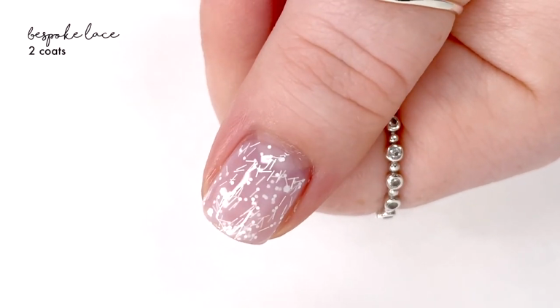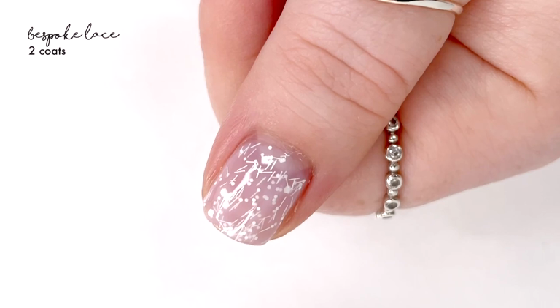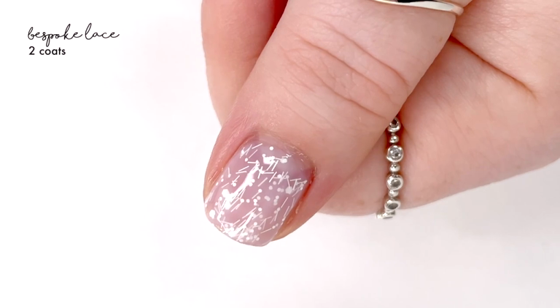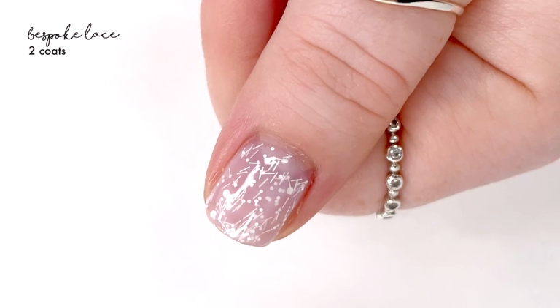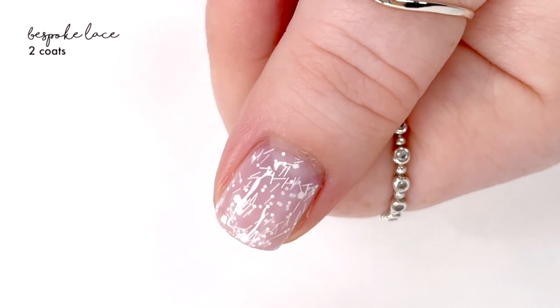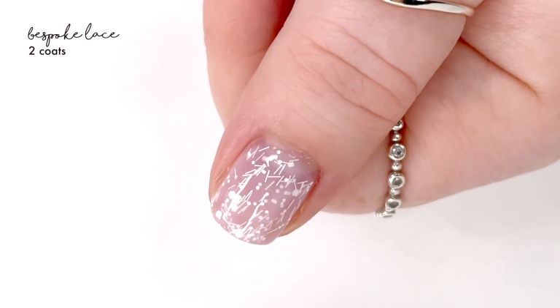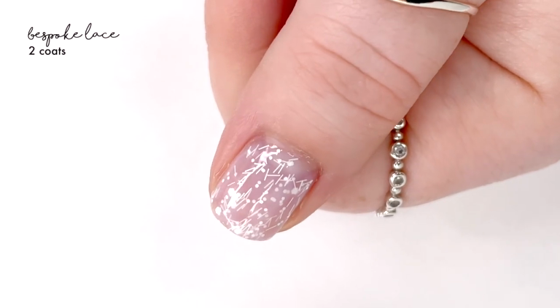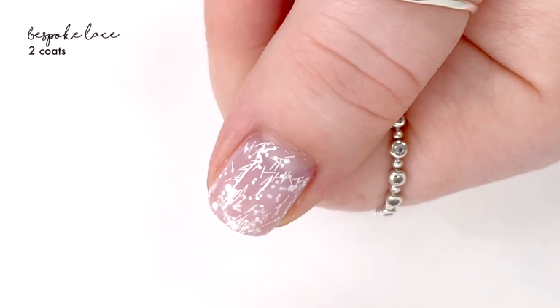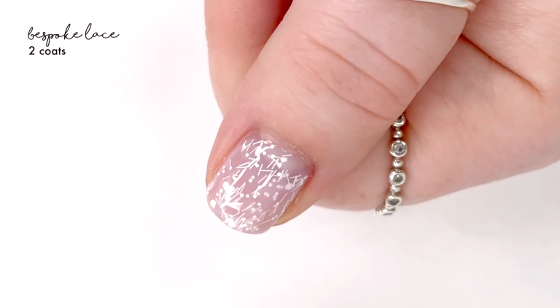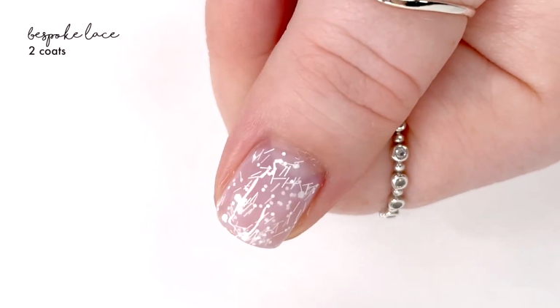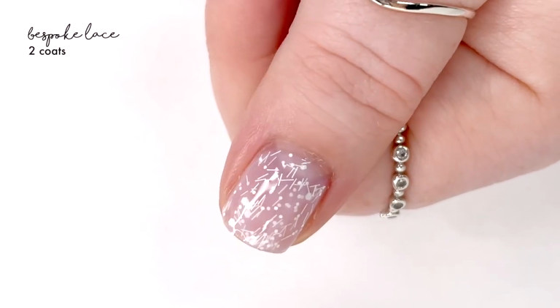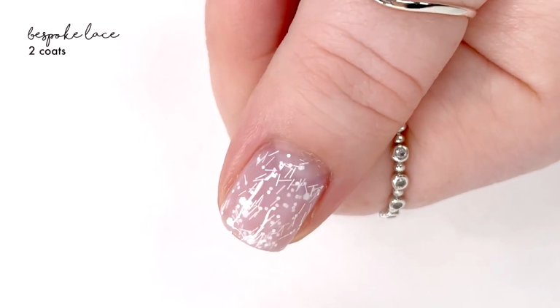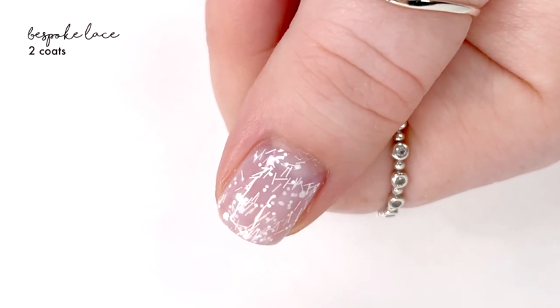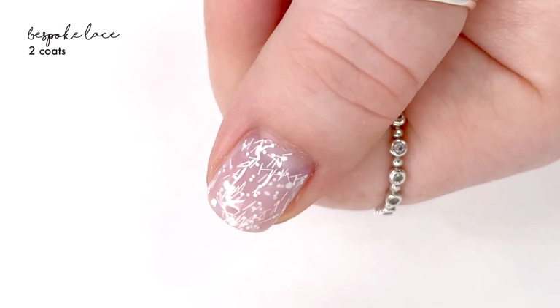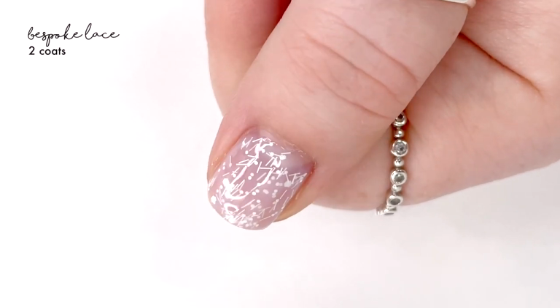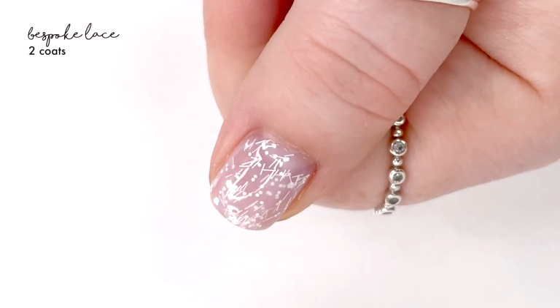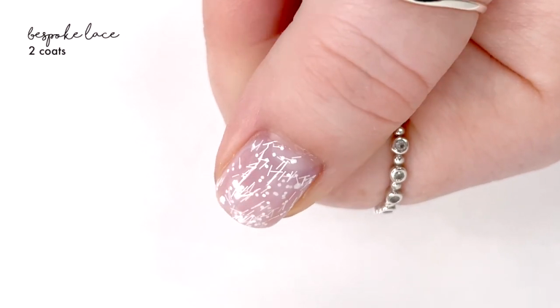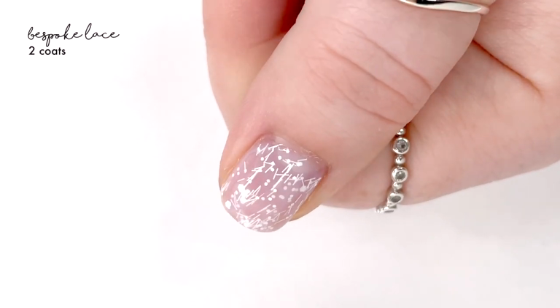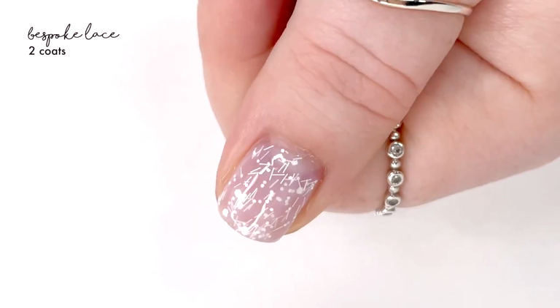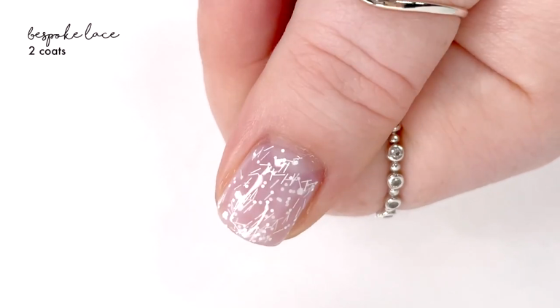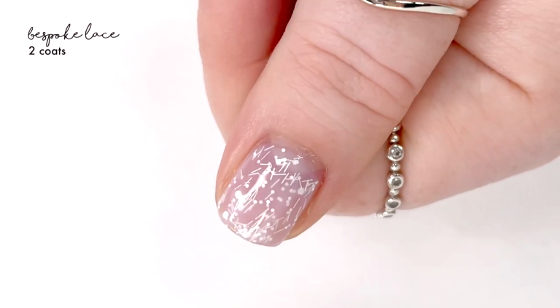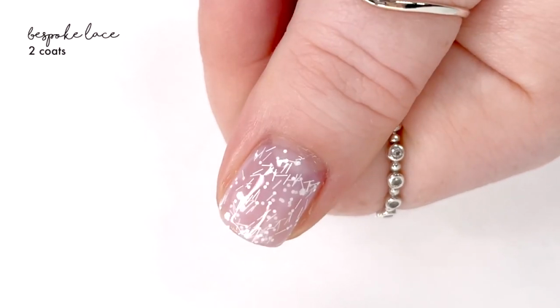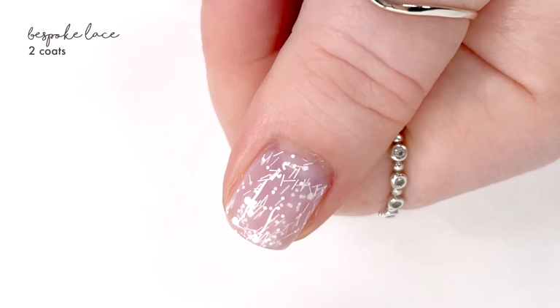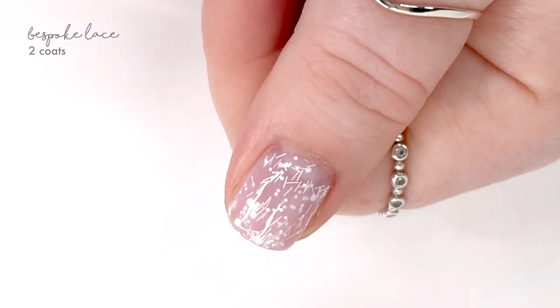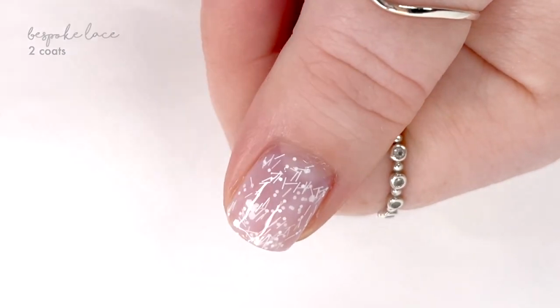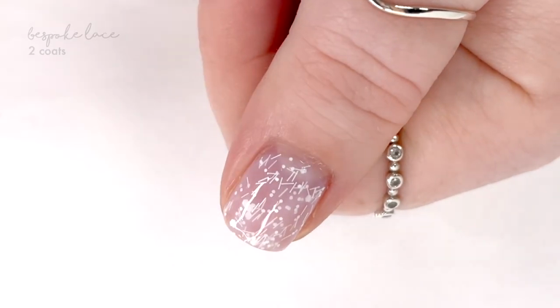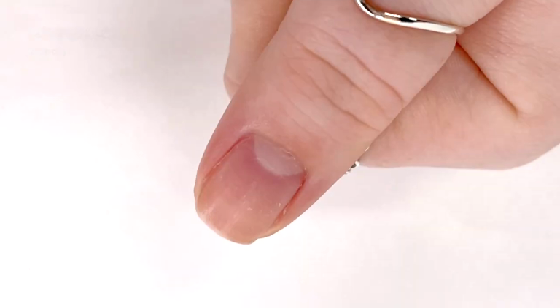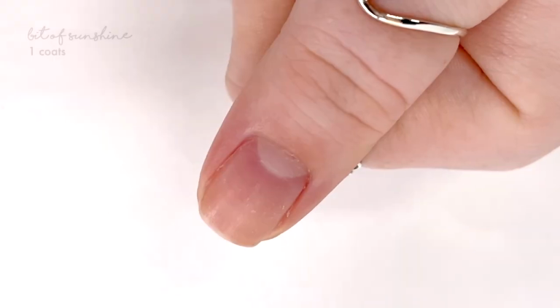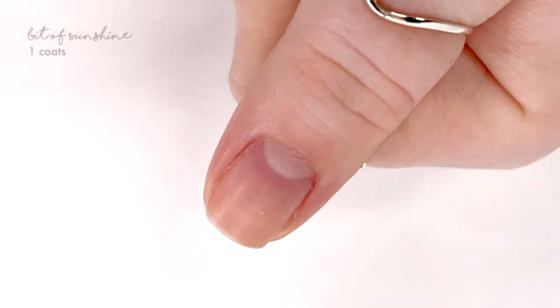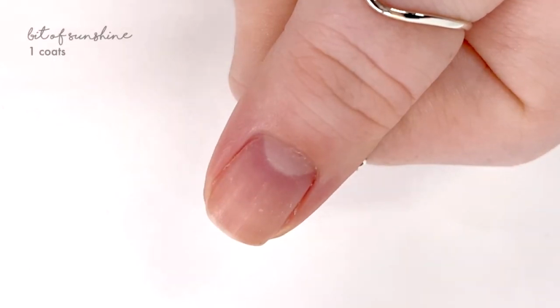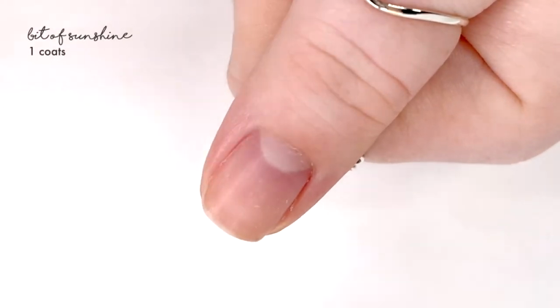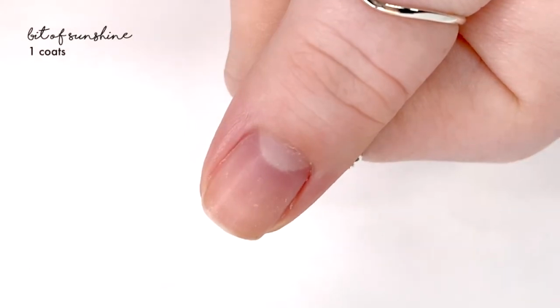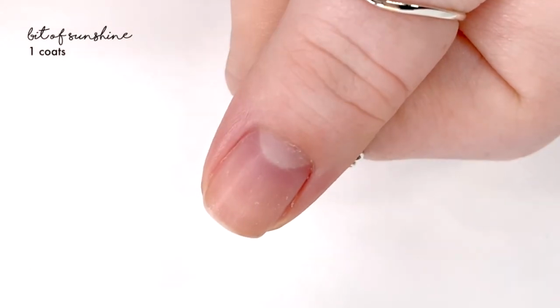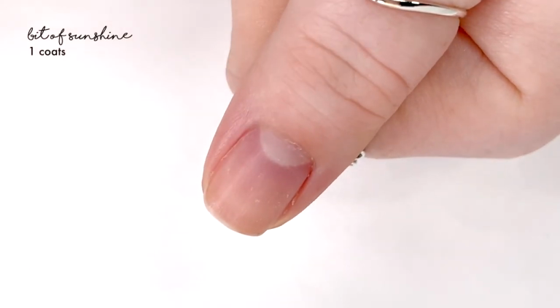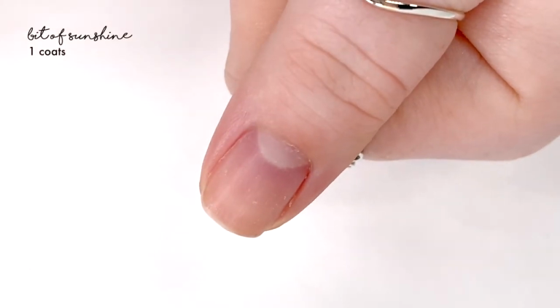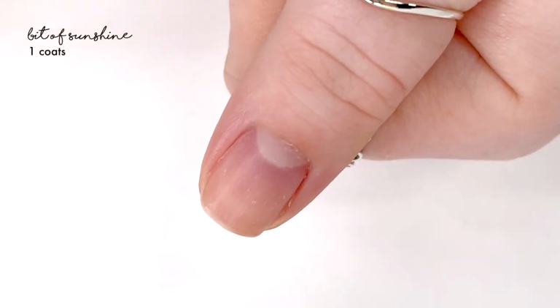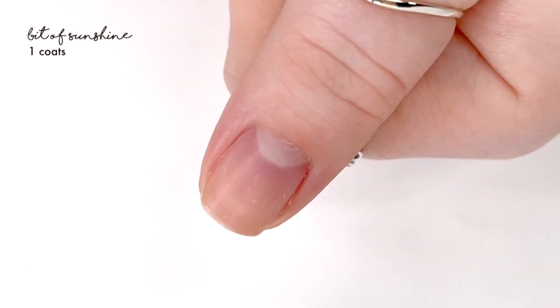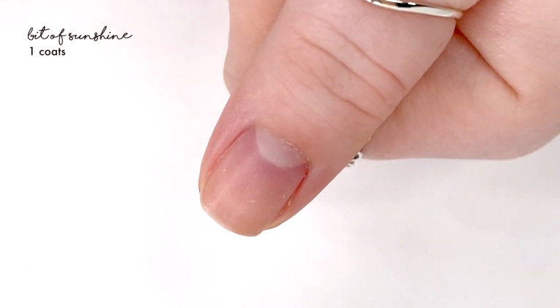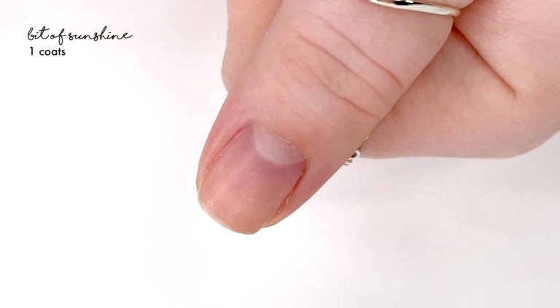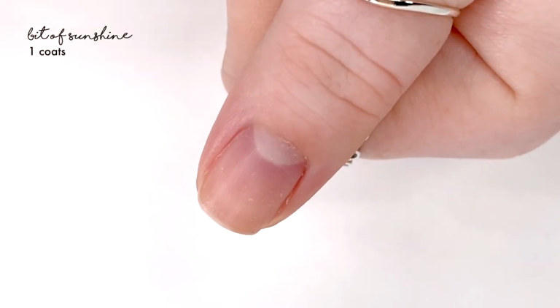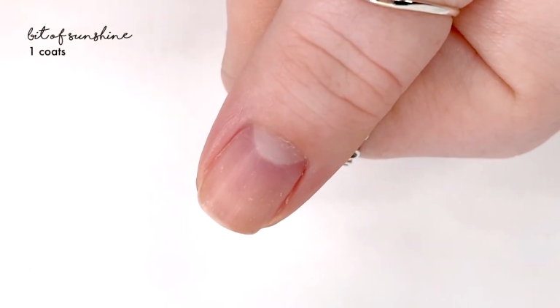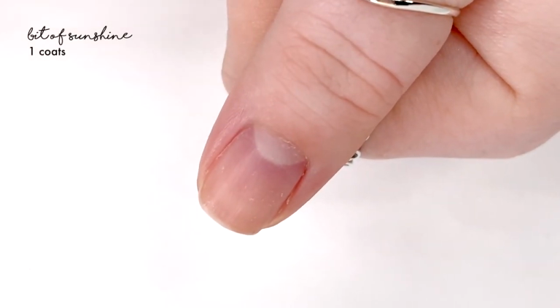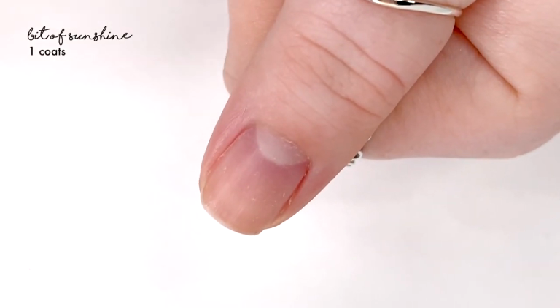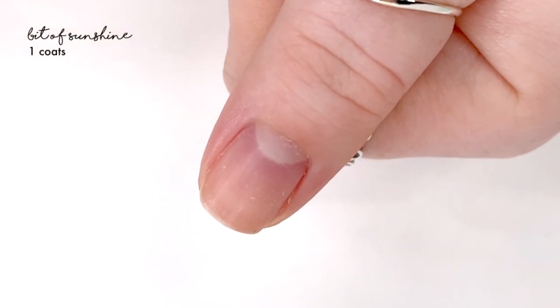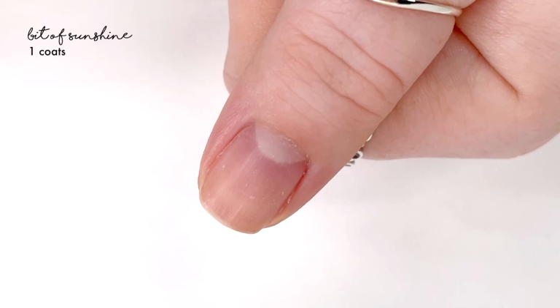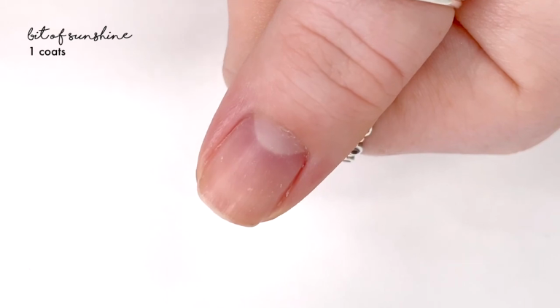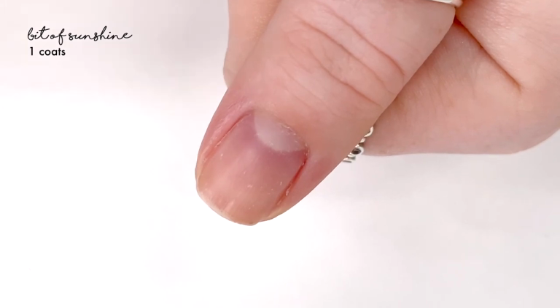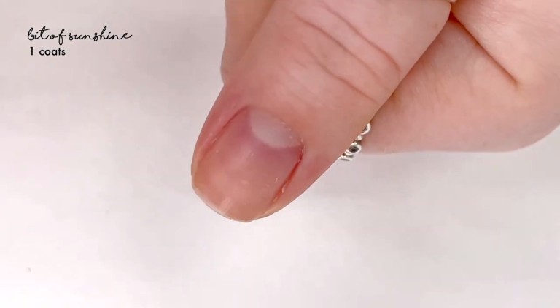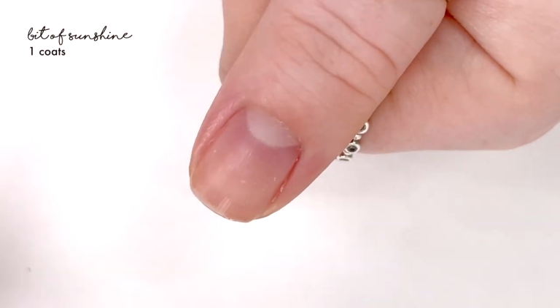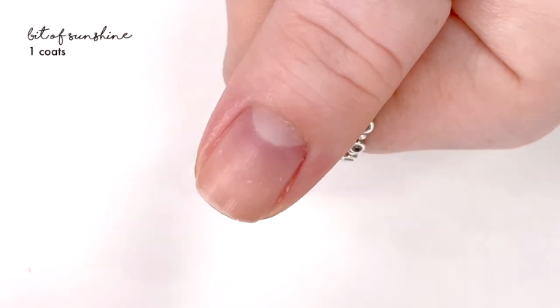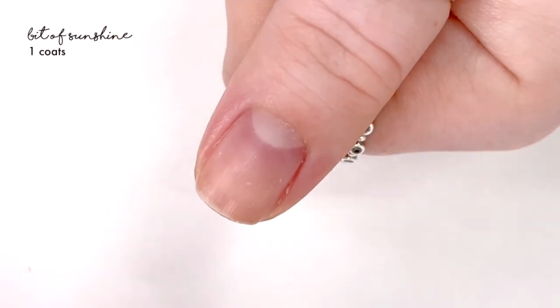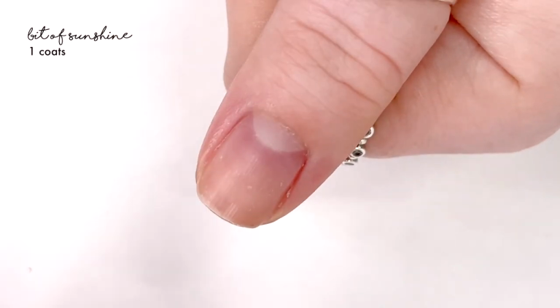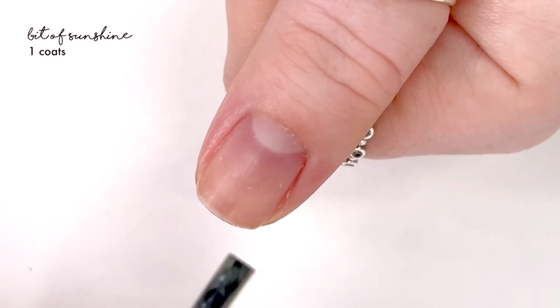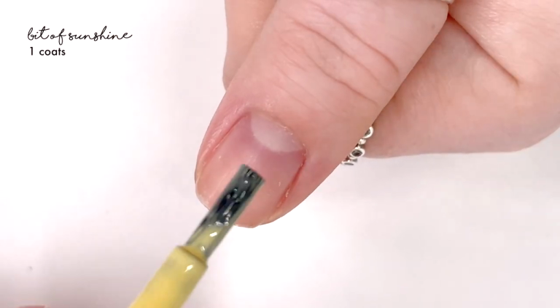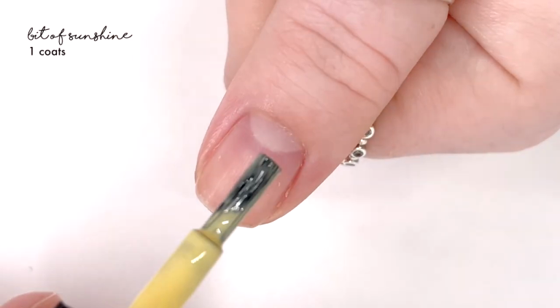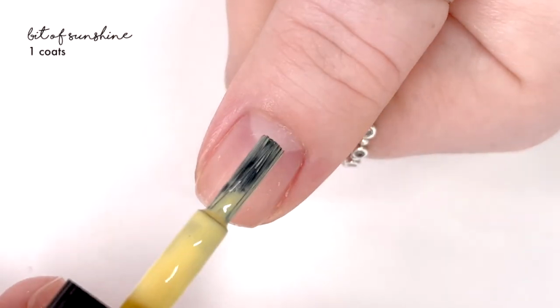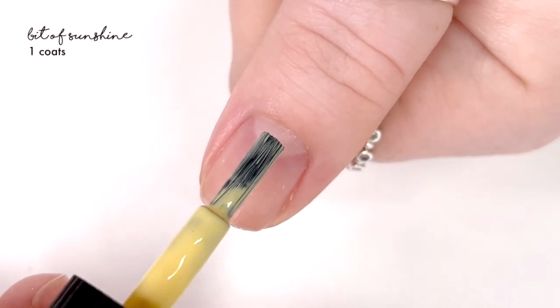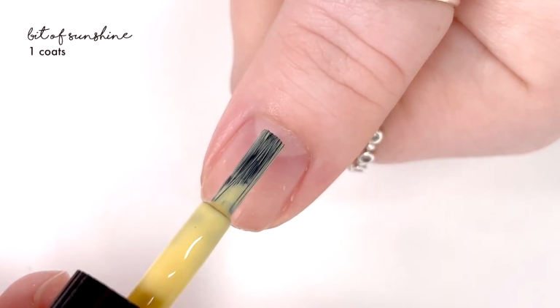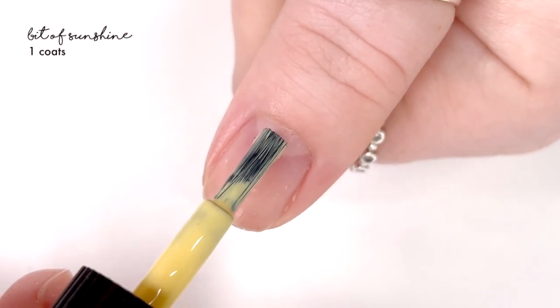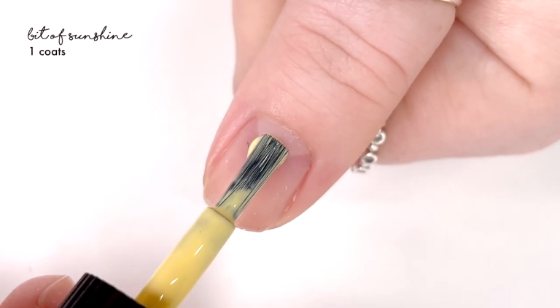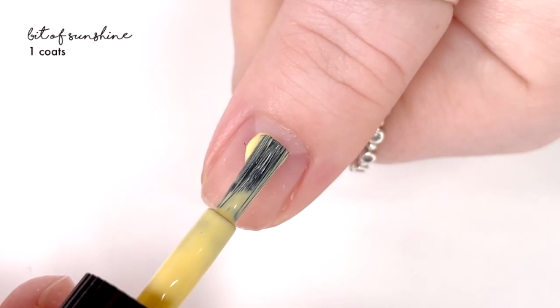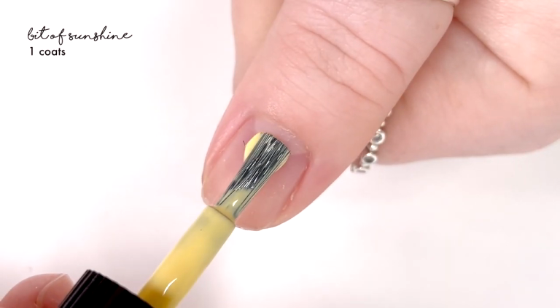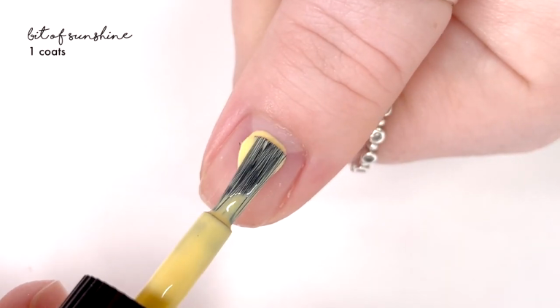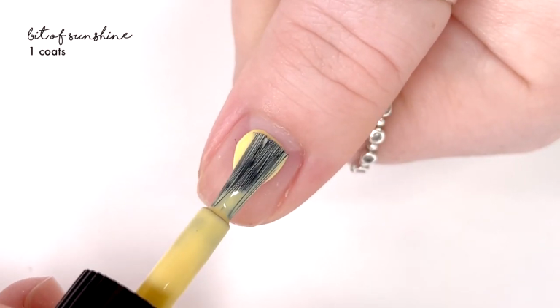I think this would be best used as a topper, but just know that it is going to kind of mute whatever color you had on originally.